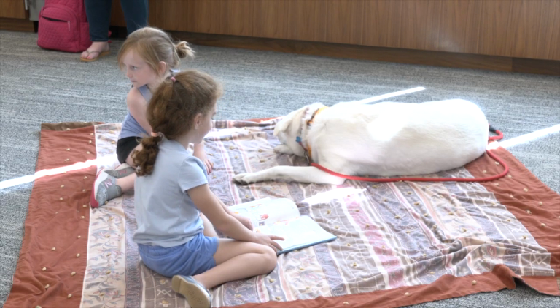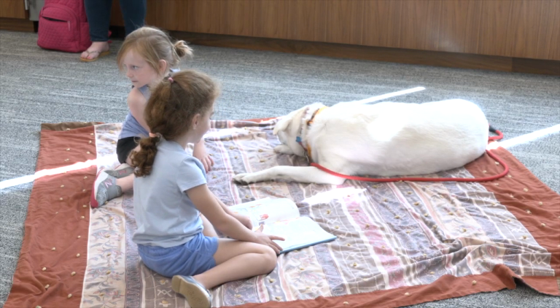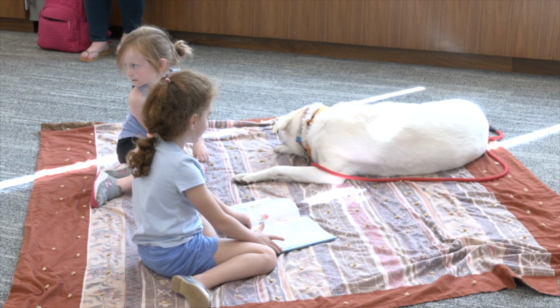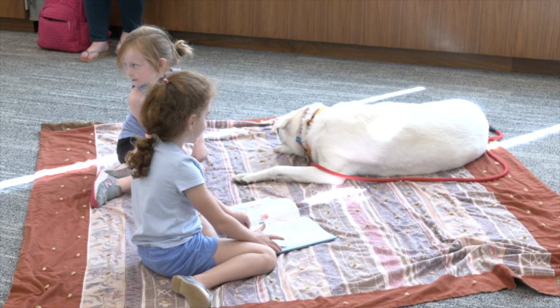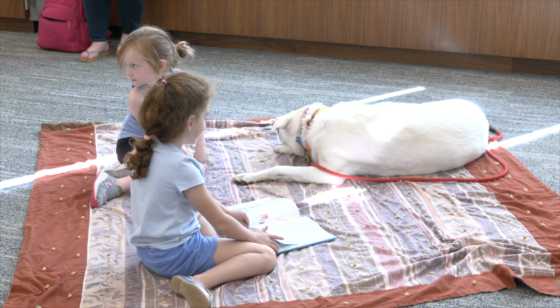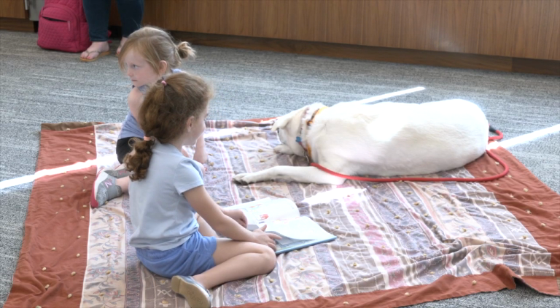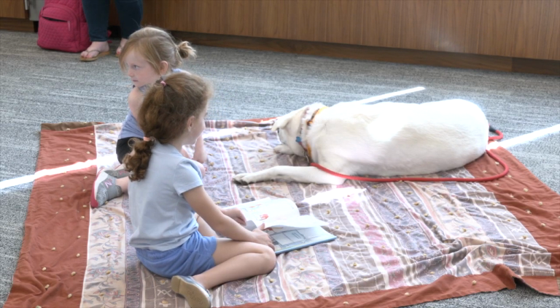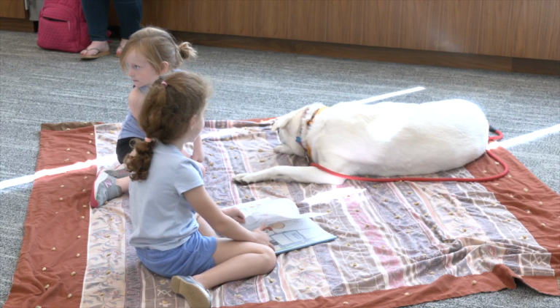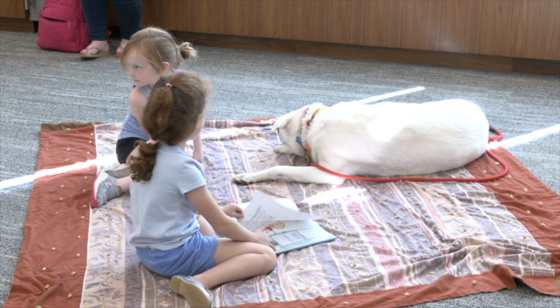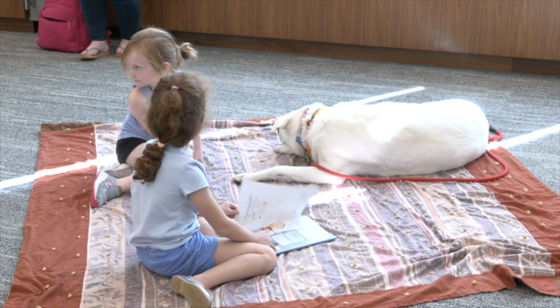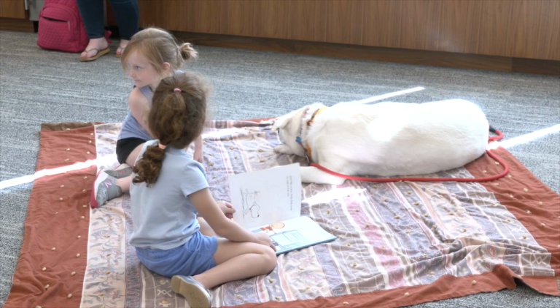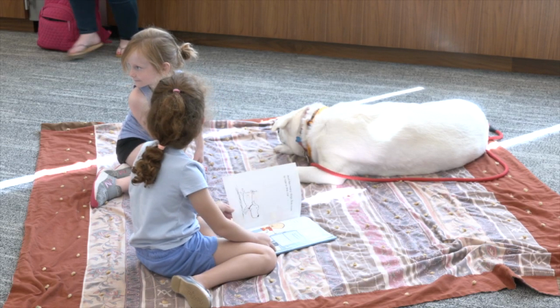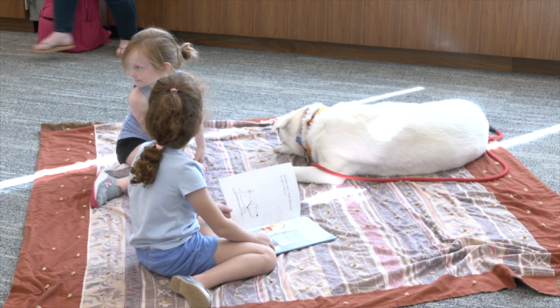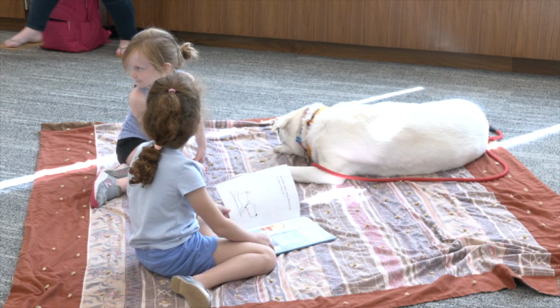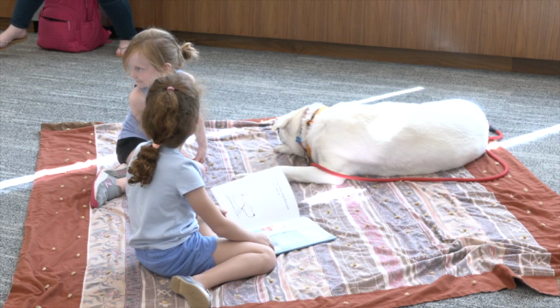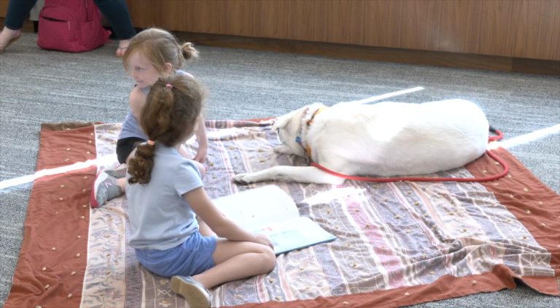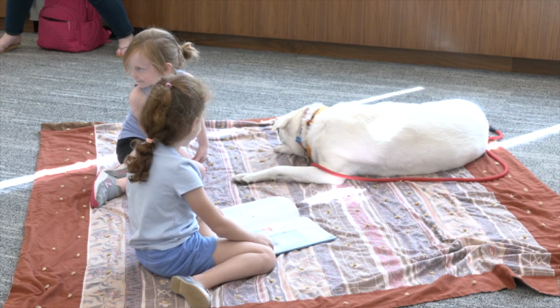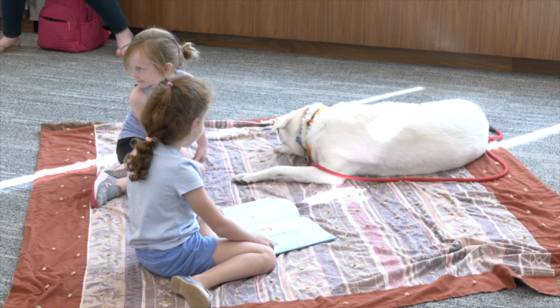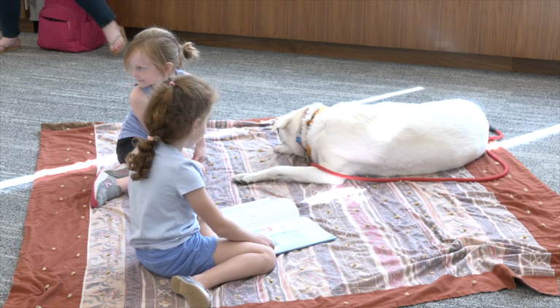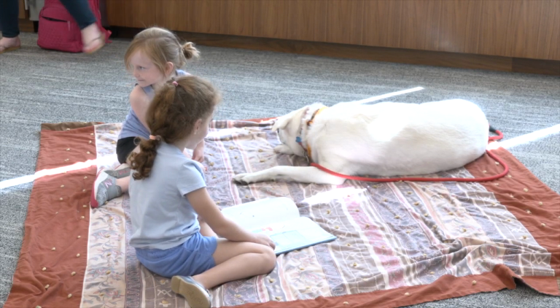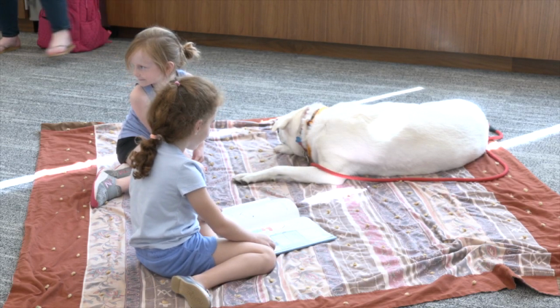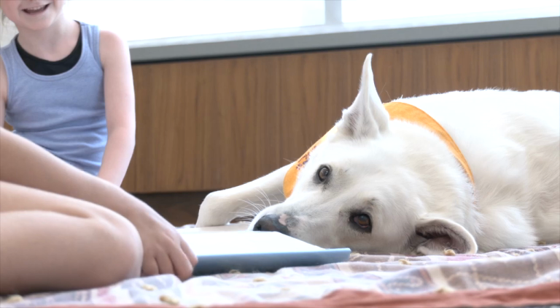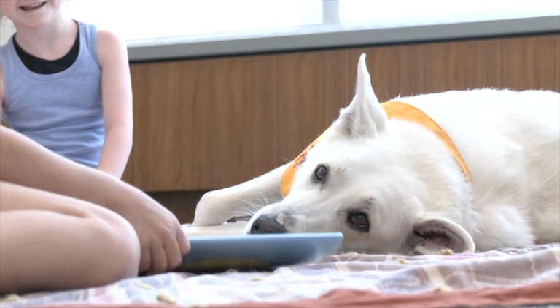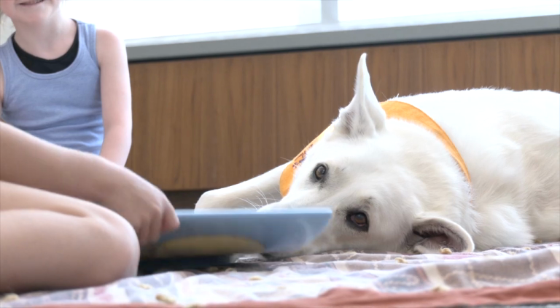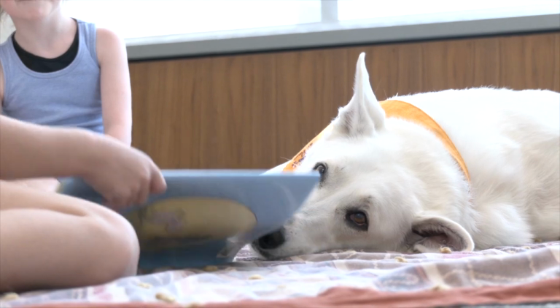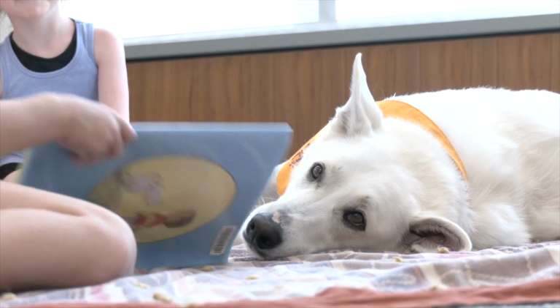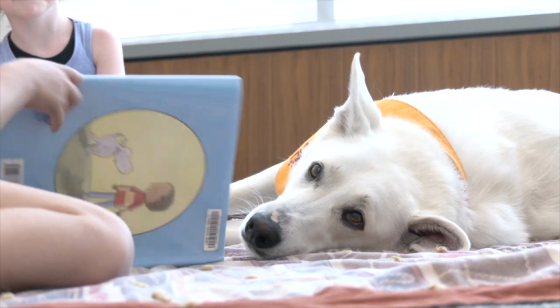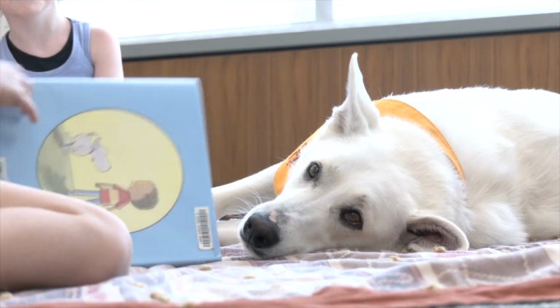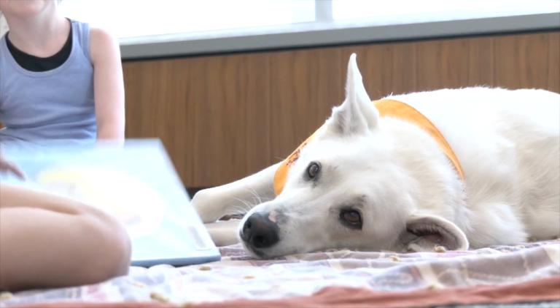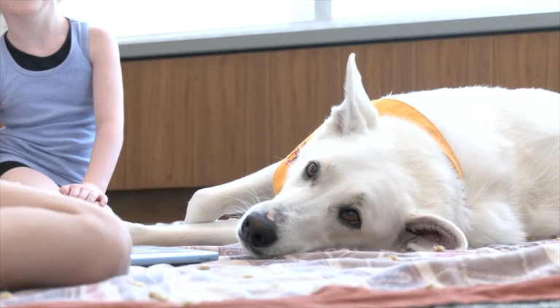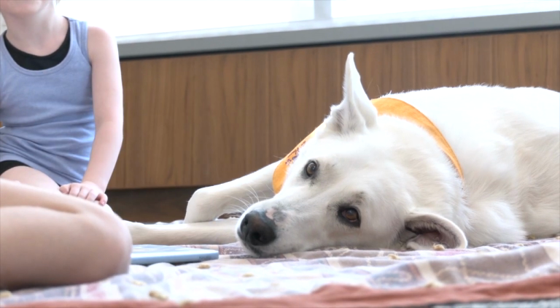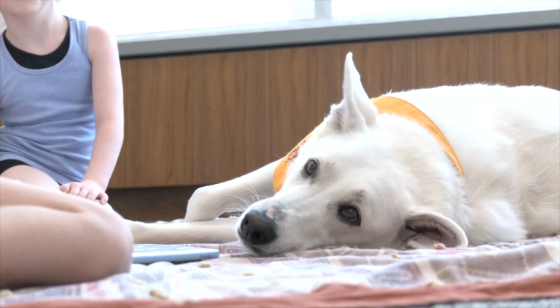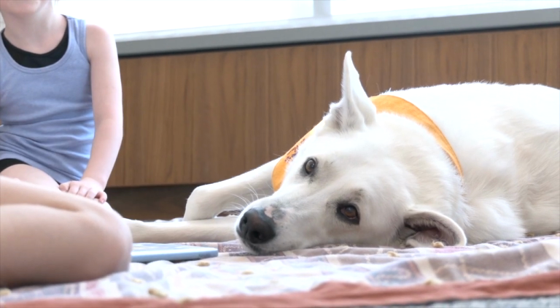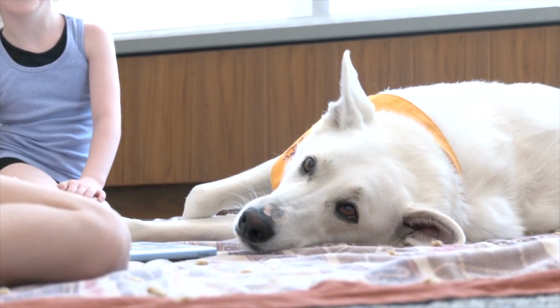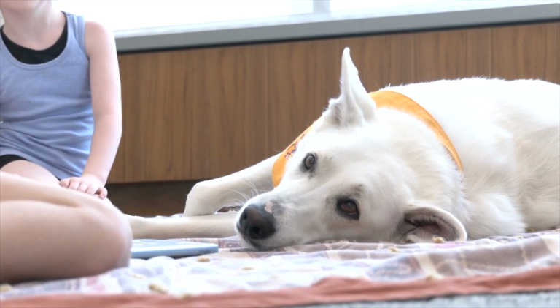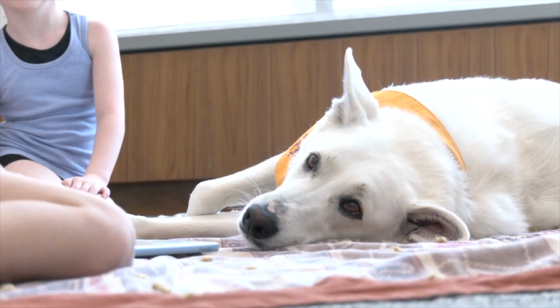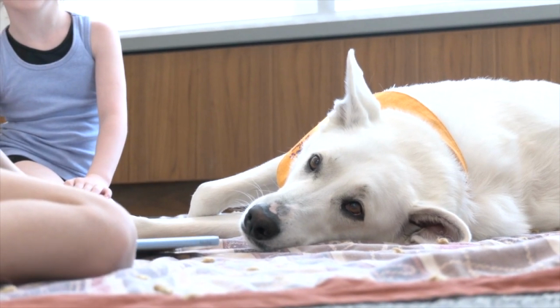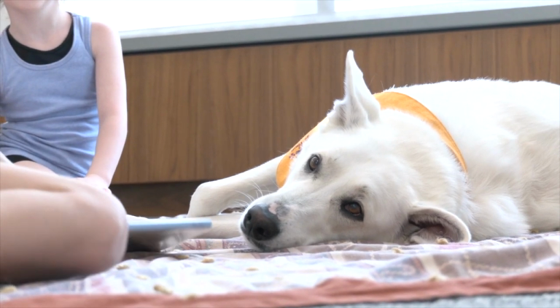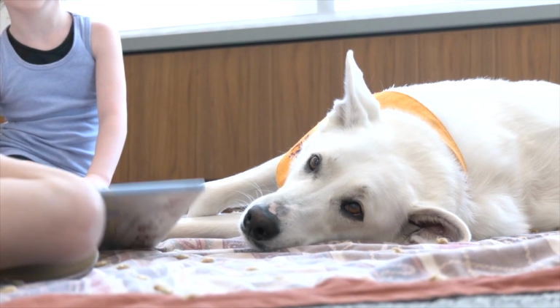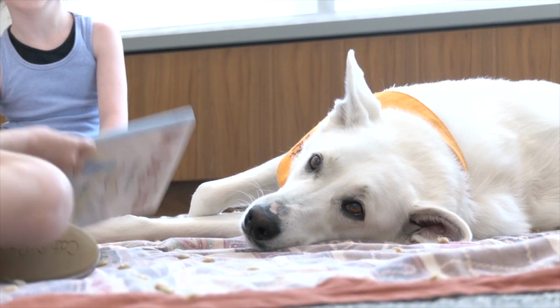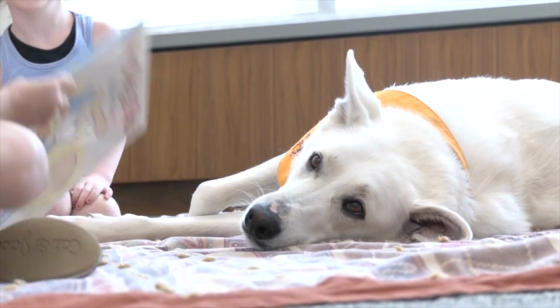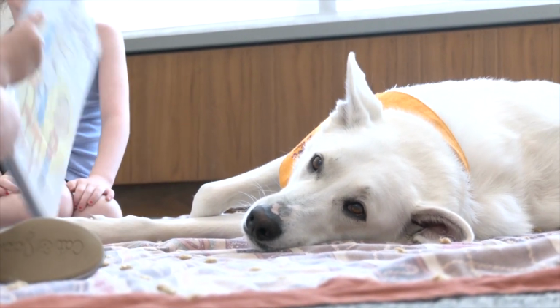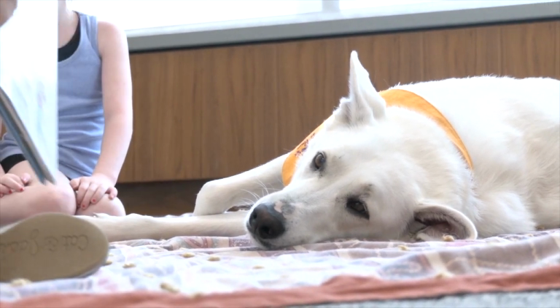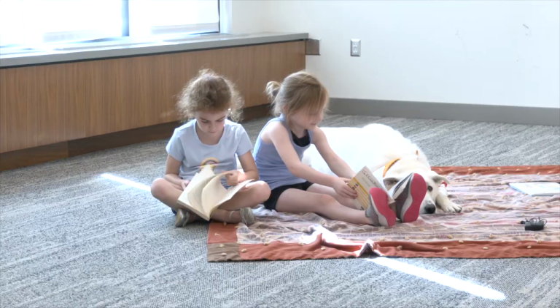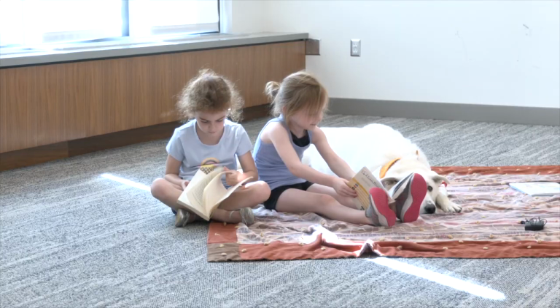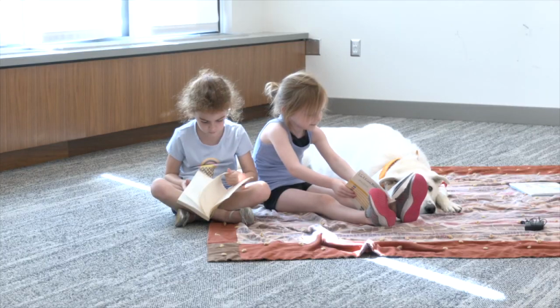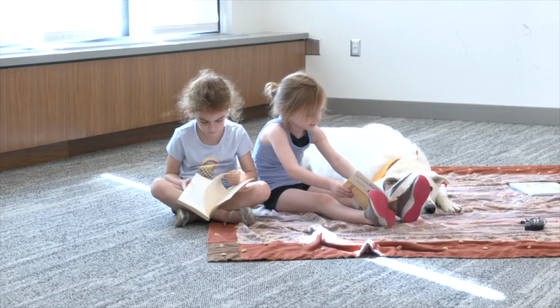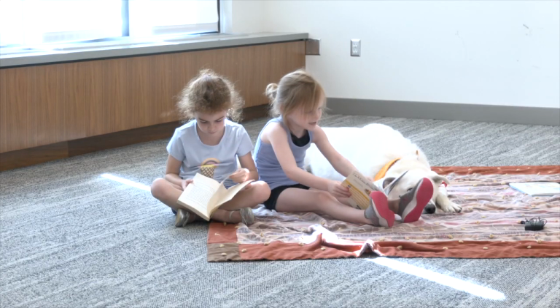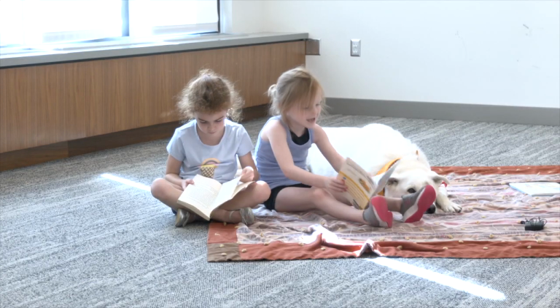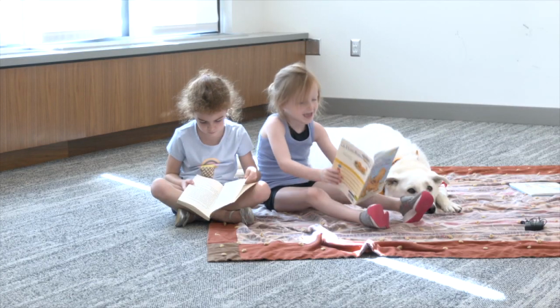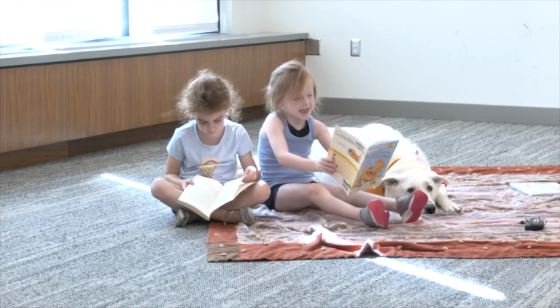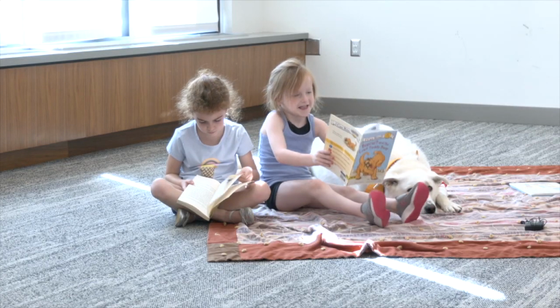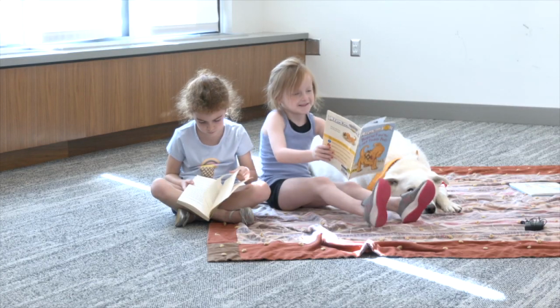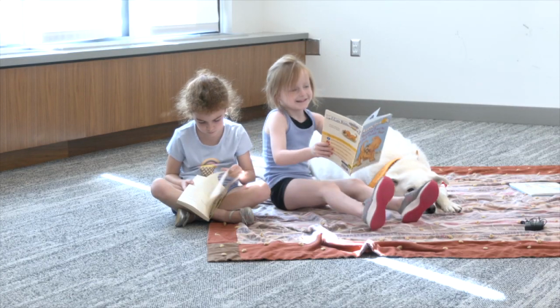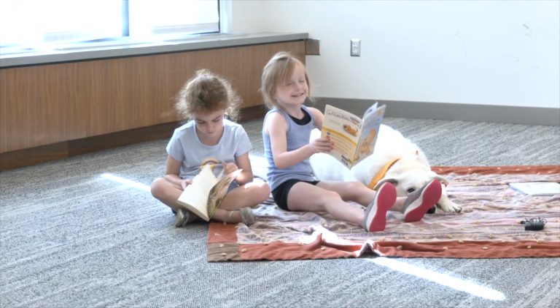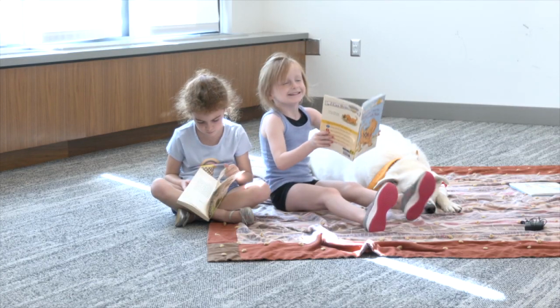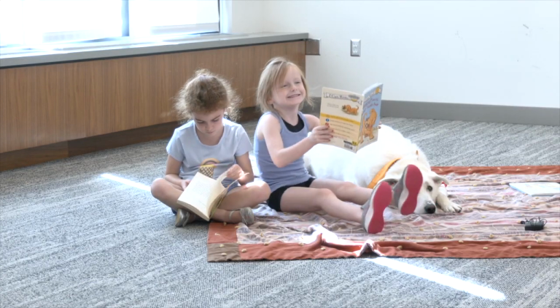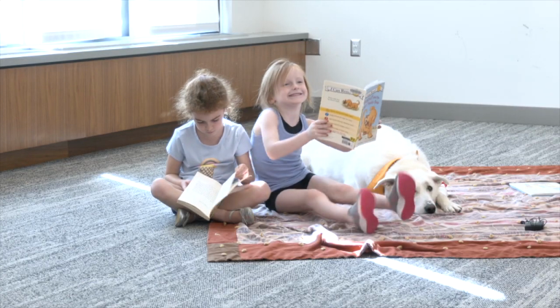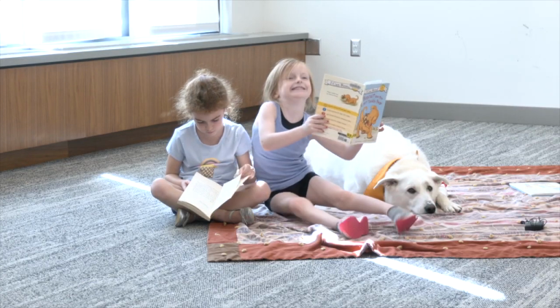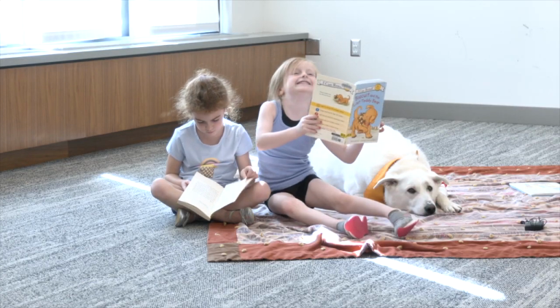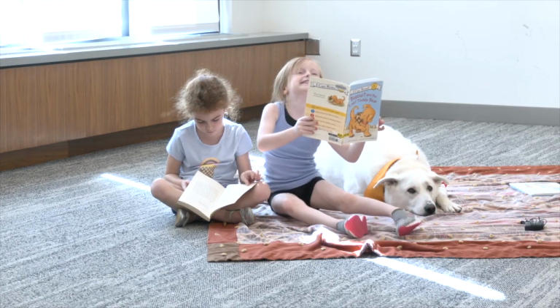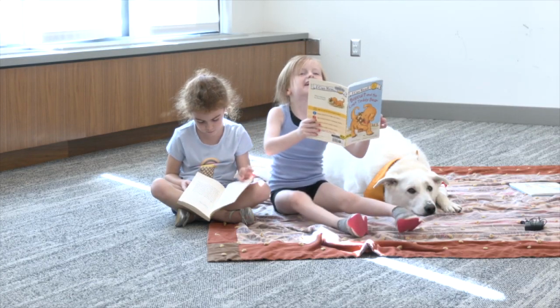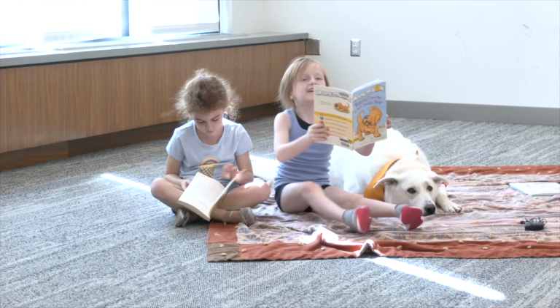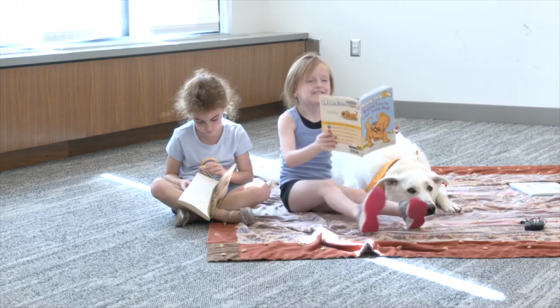In this story time, Bucky is the one listening to the story, and the story is being read by children.